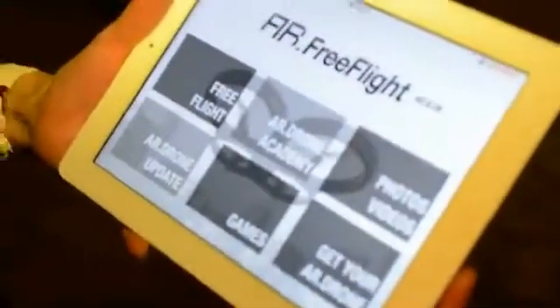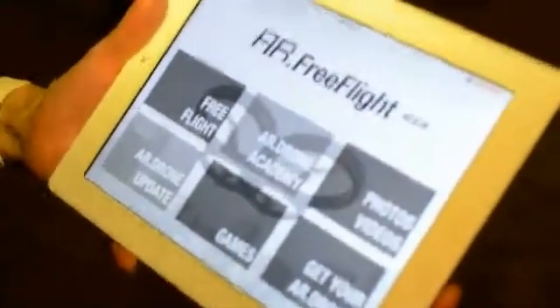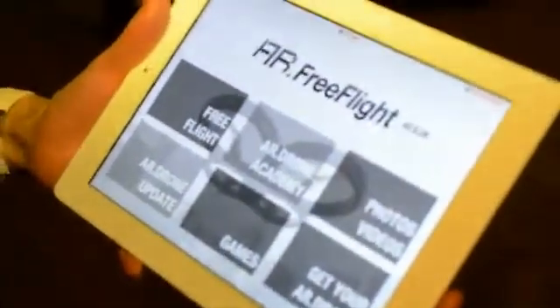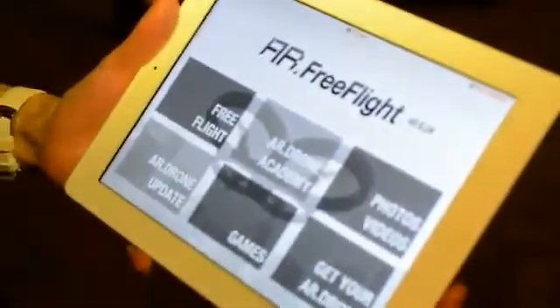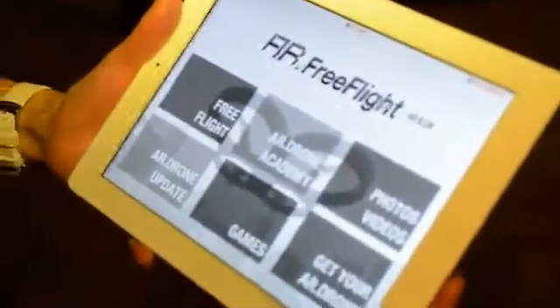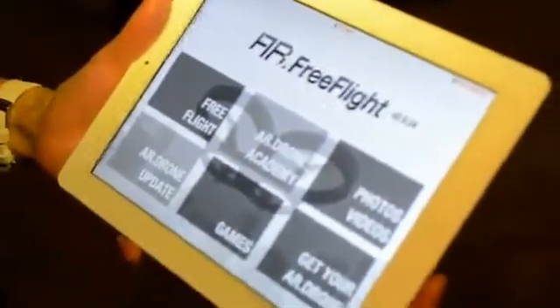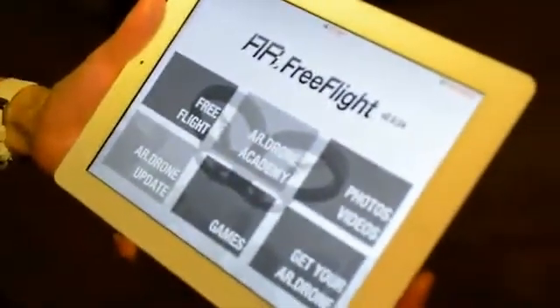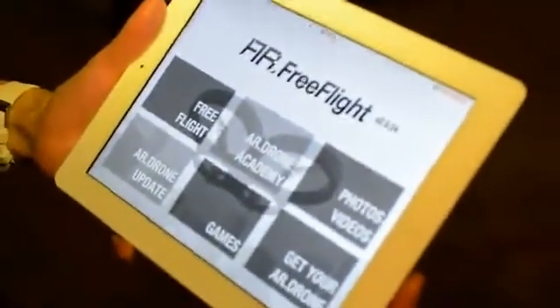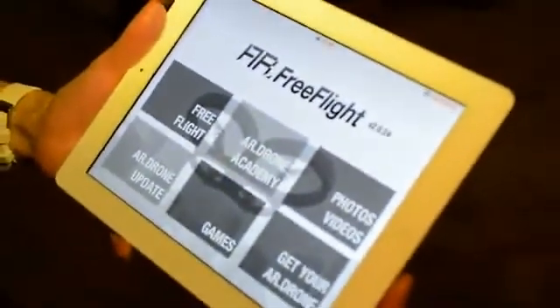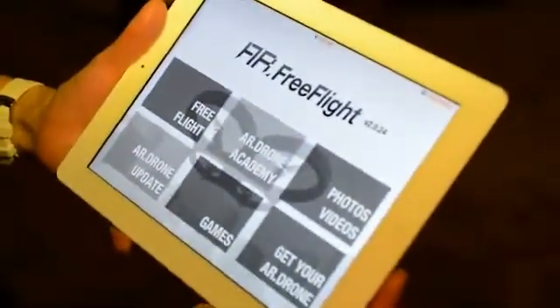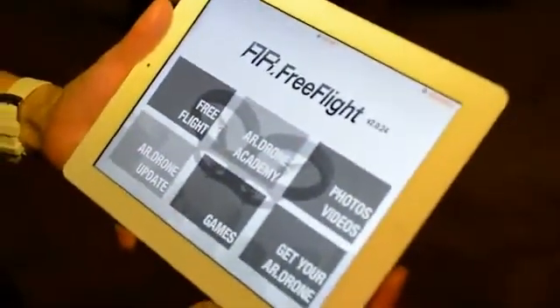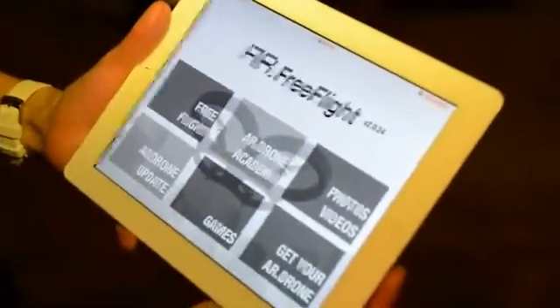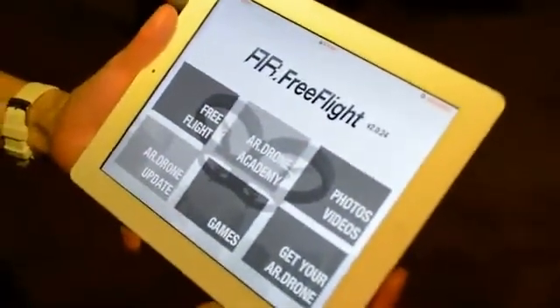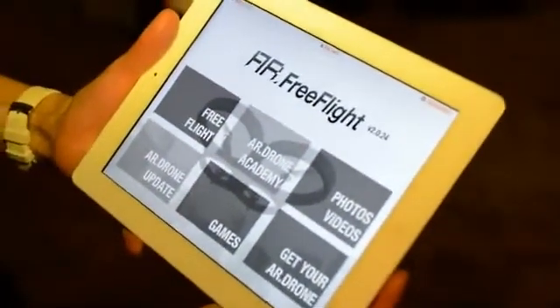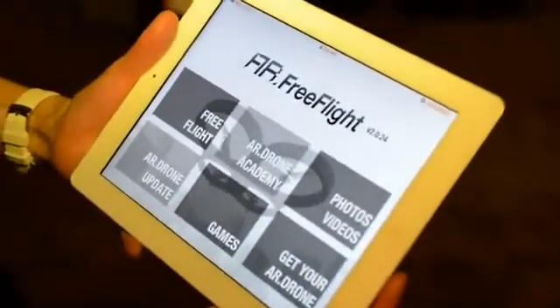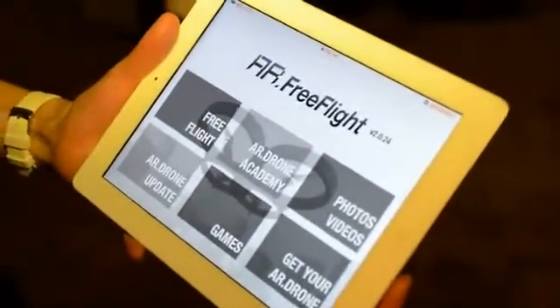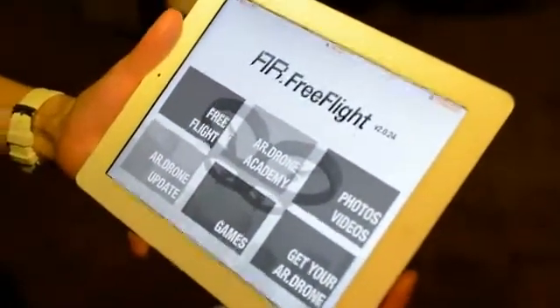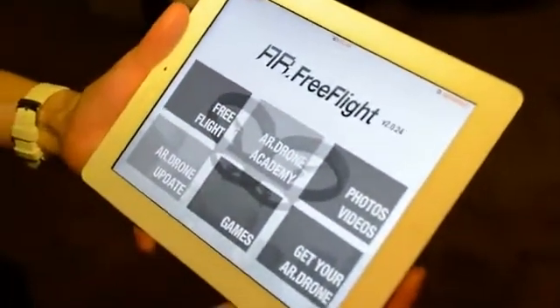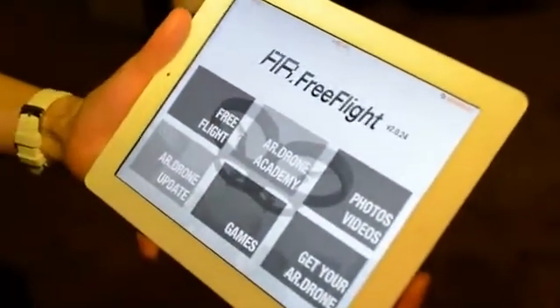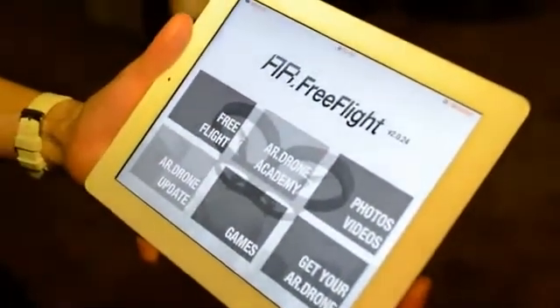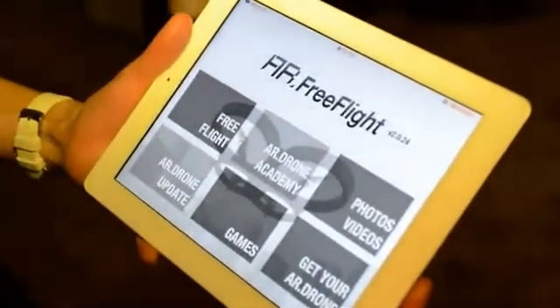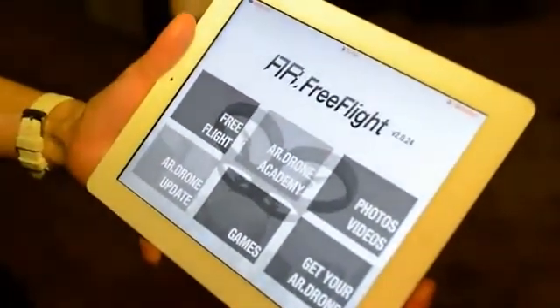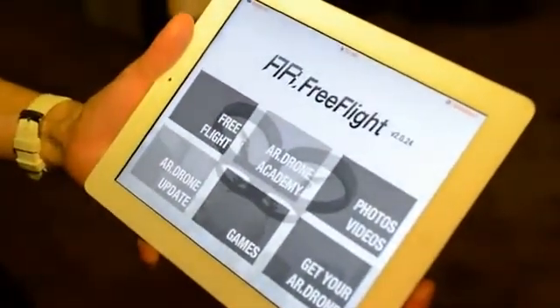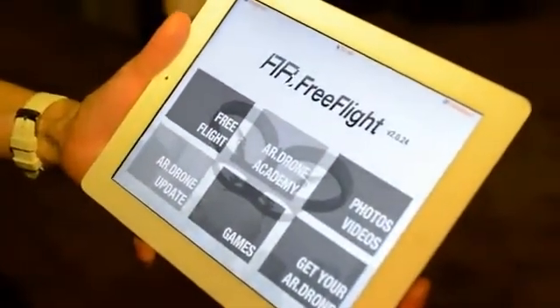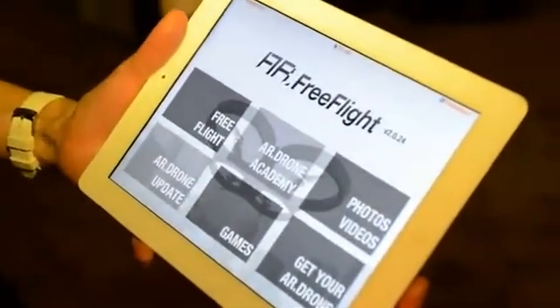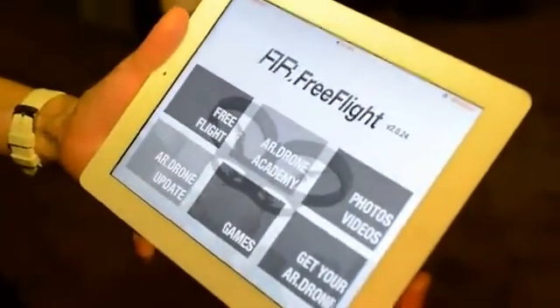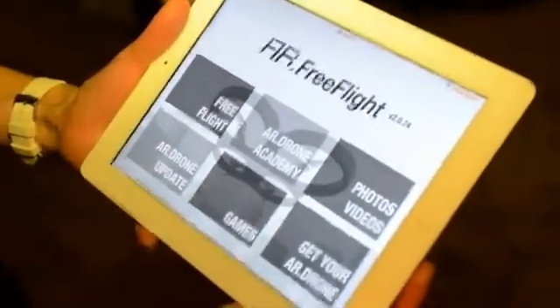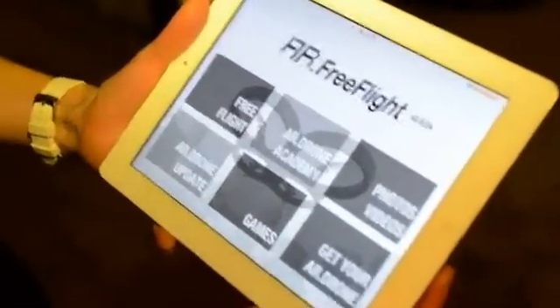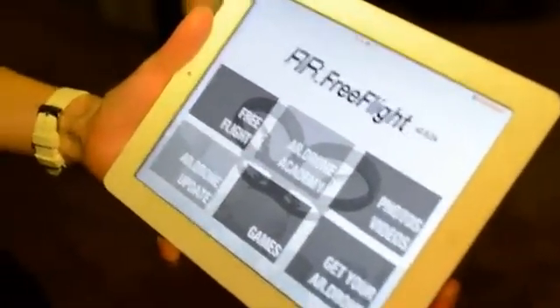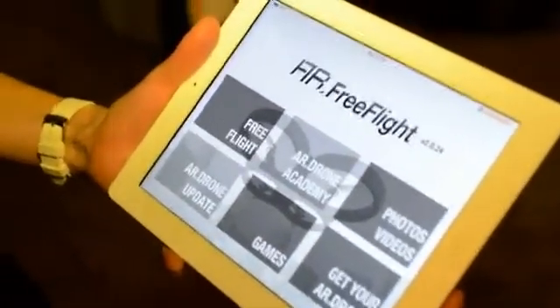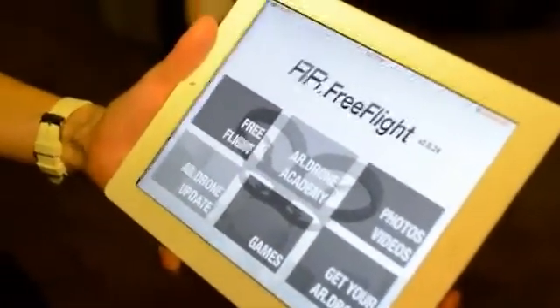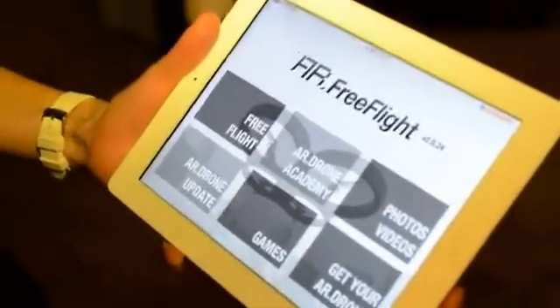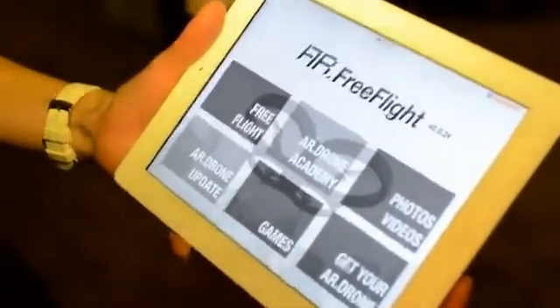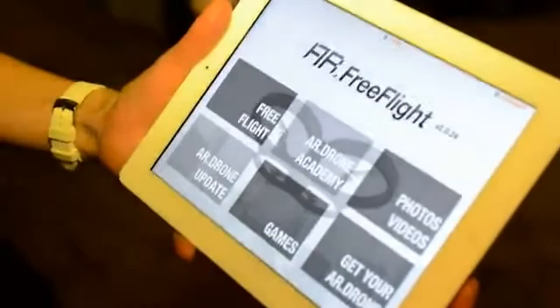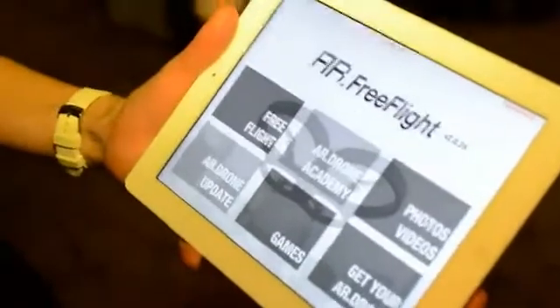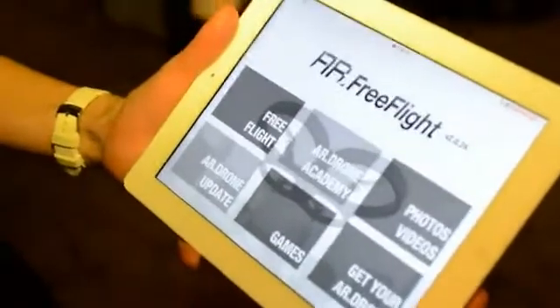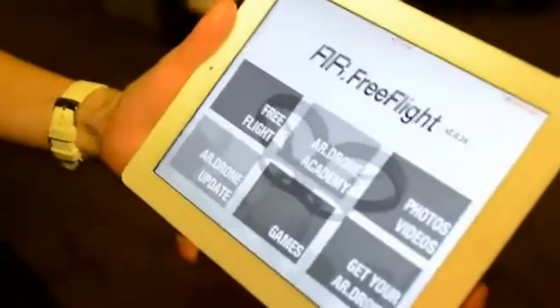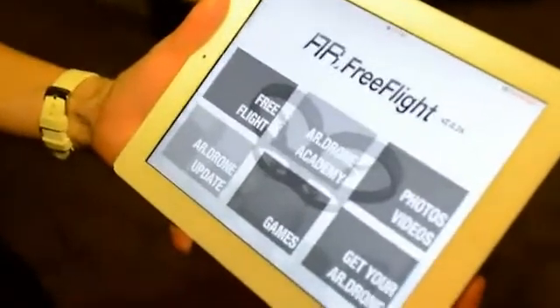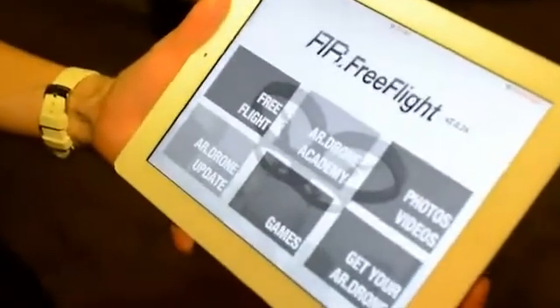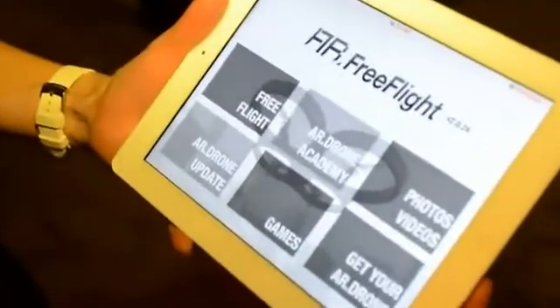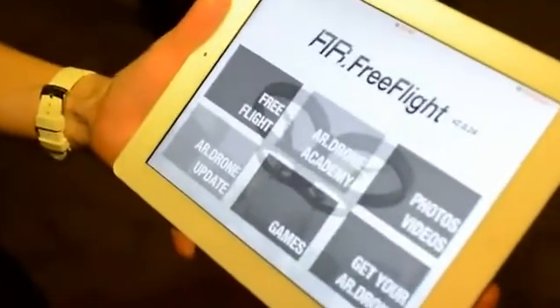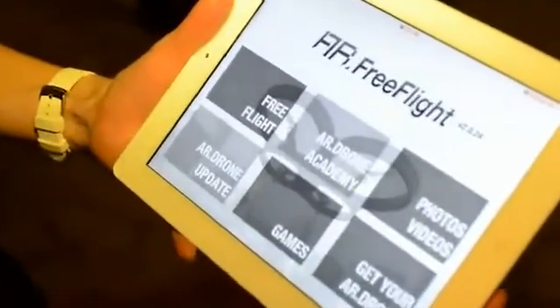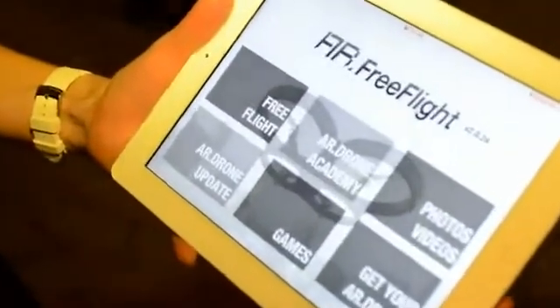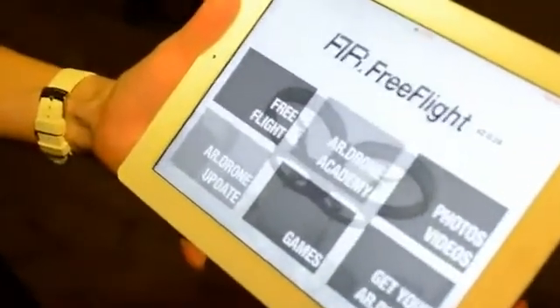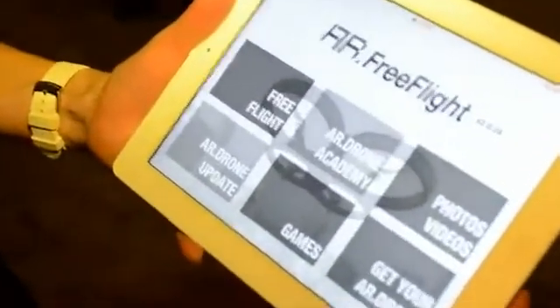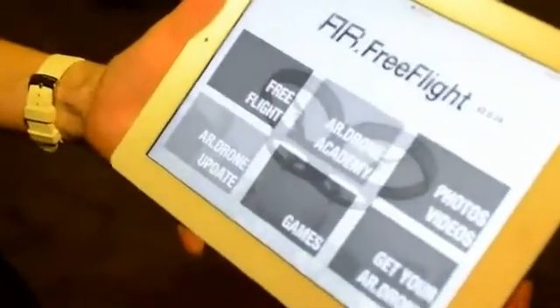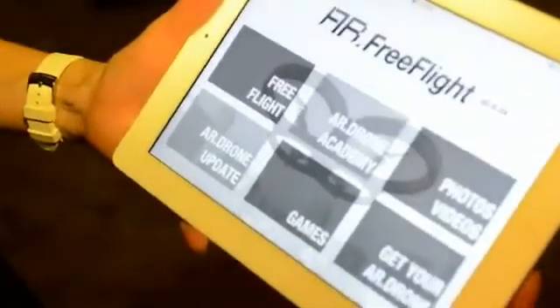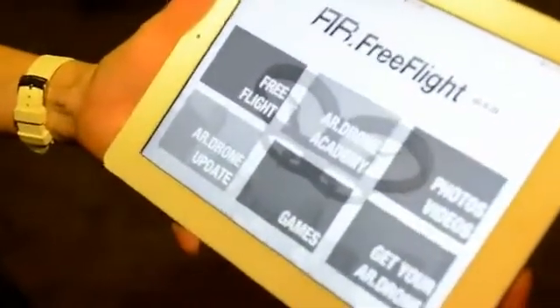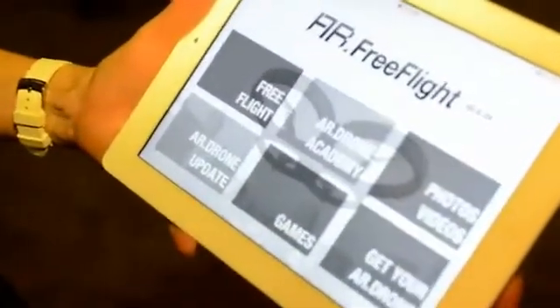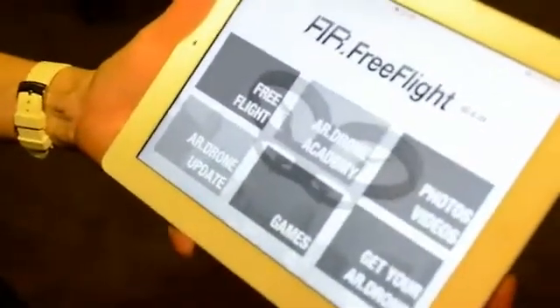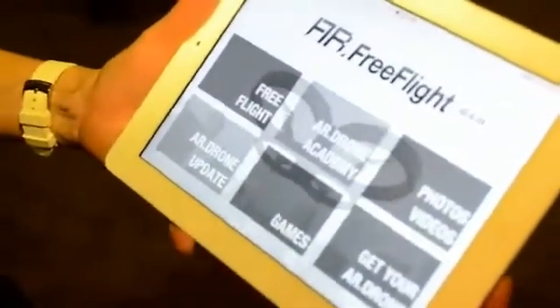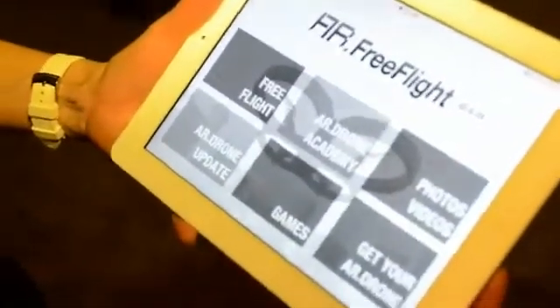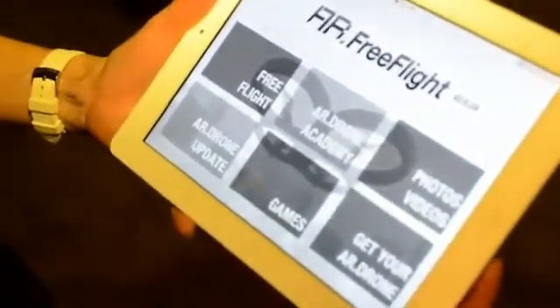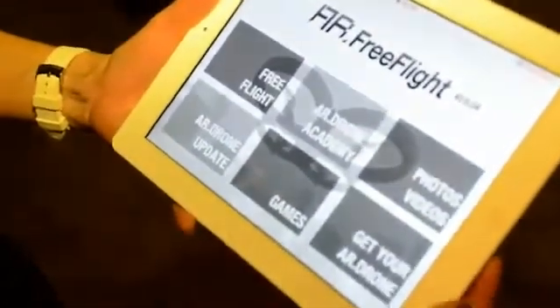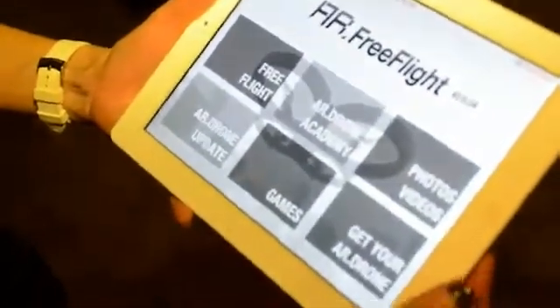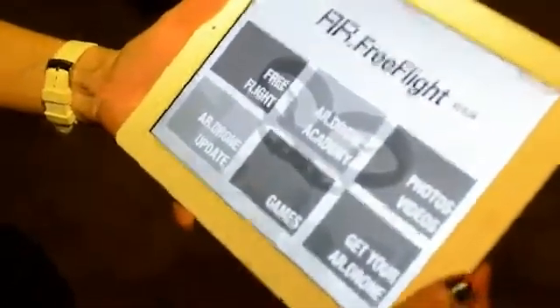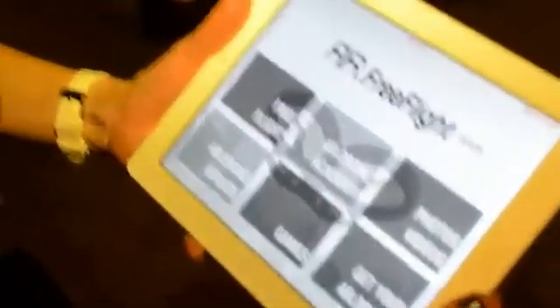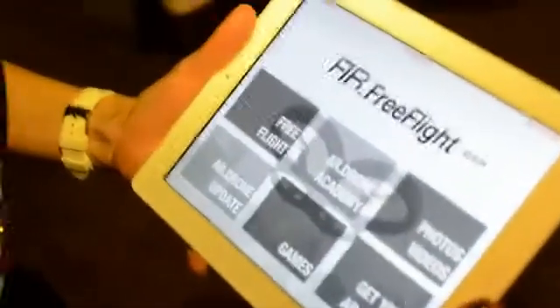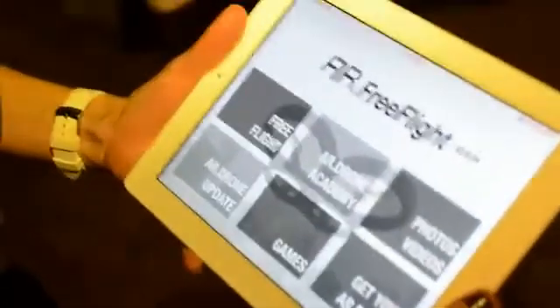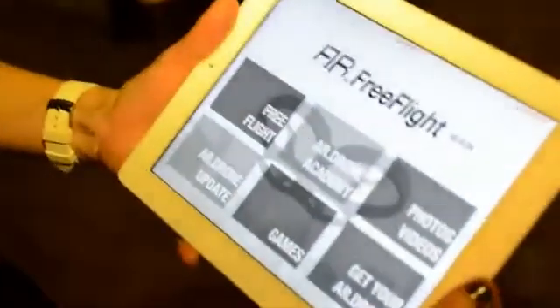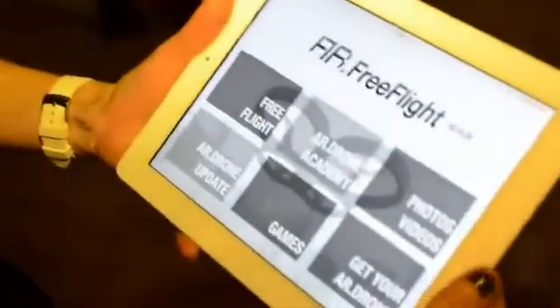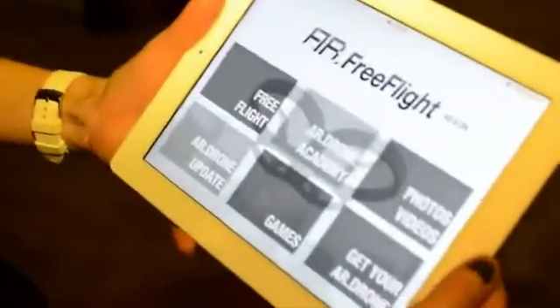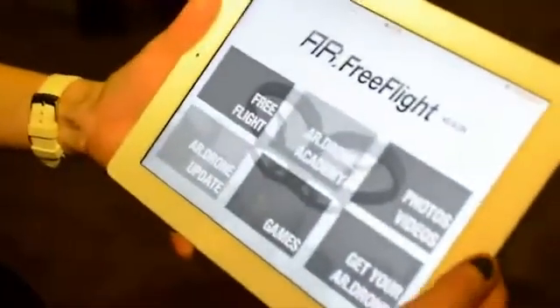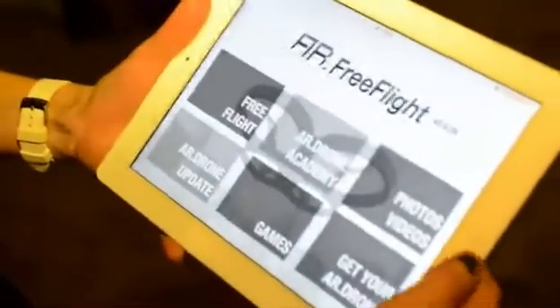Hi all, Joe here with Engadget. I'm here with Christina from Parrot and we're taking a look at the AR Drone 2.0.